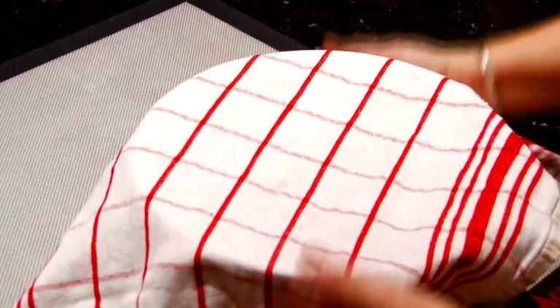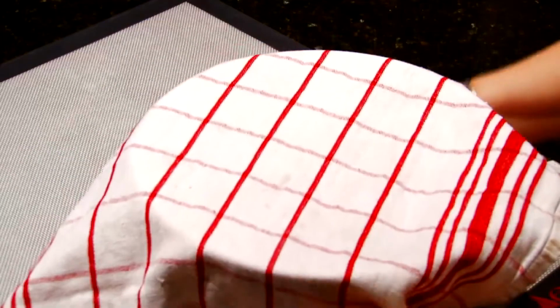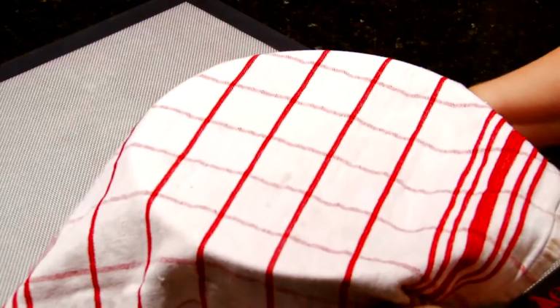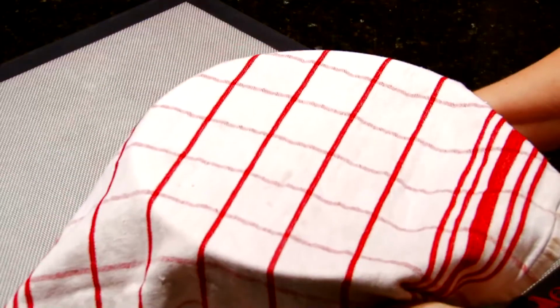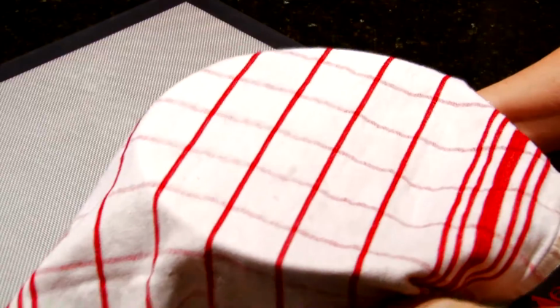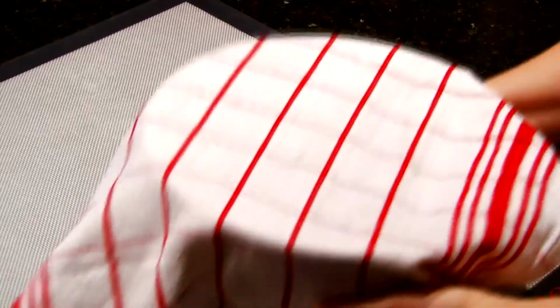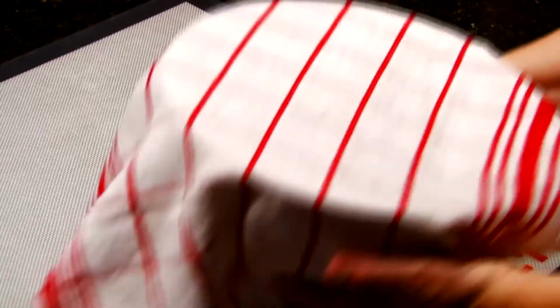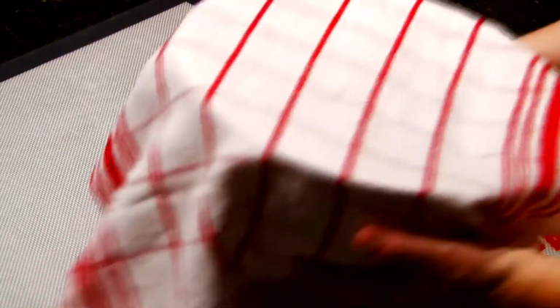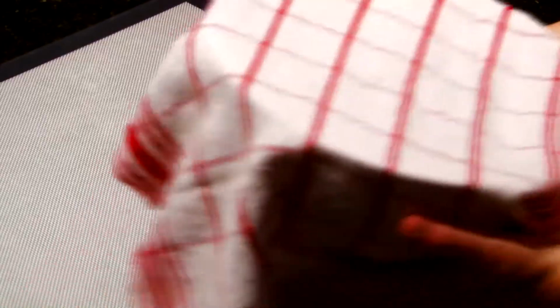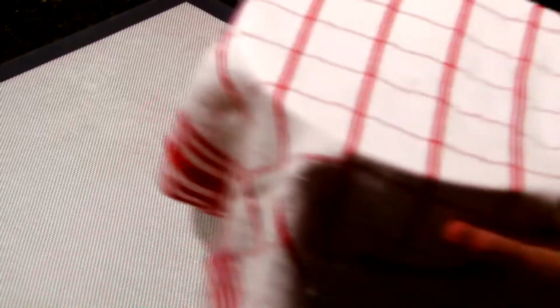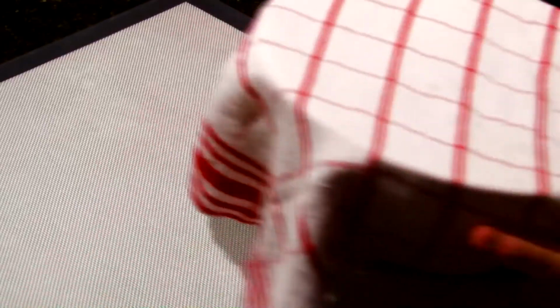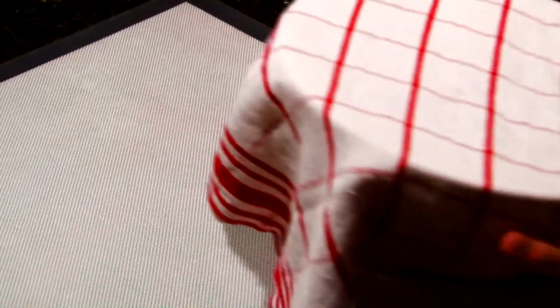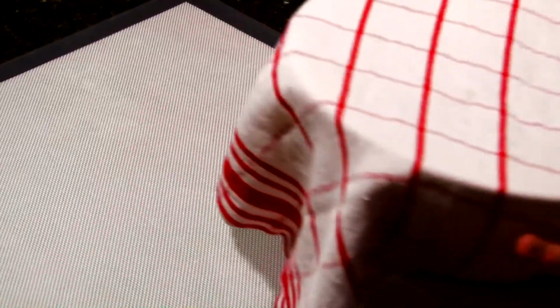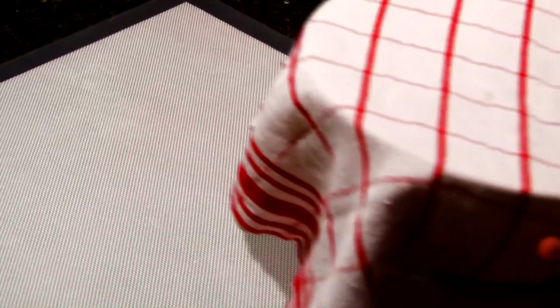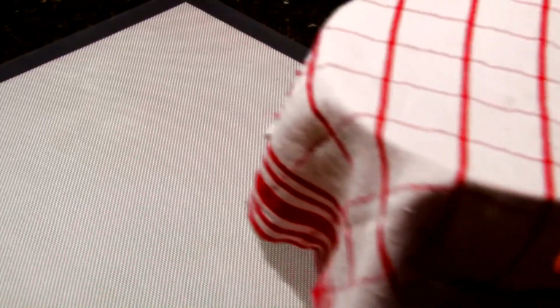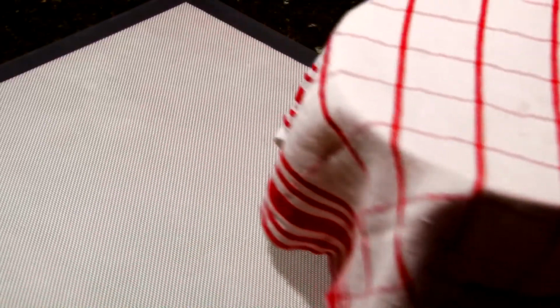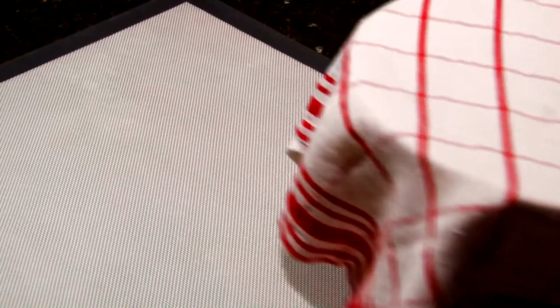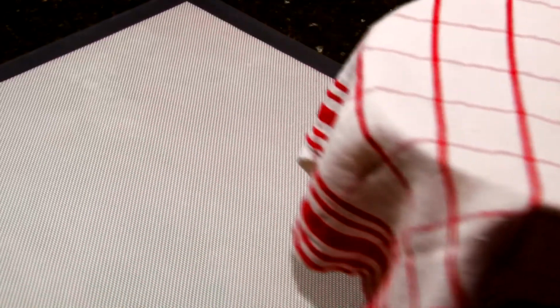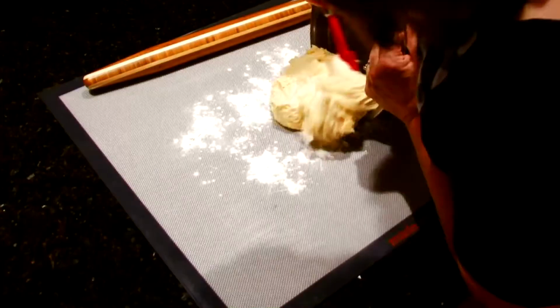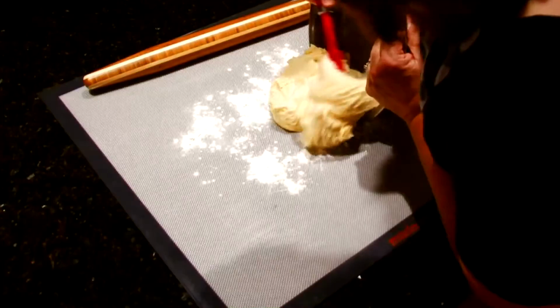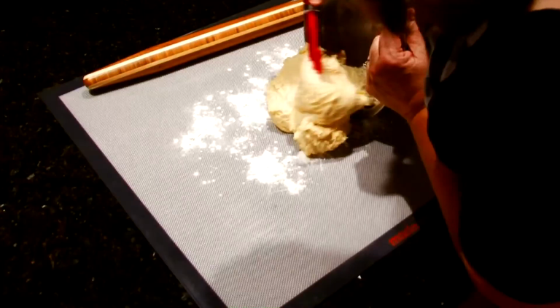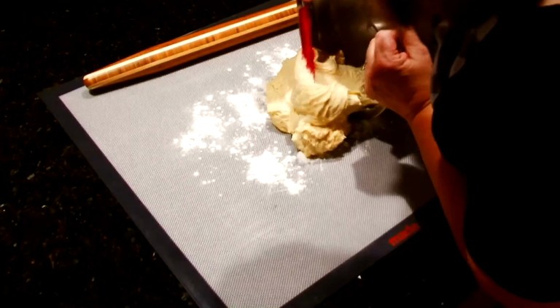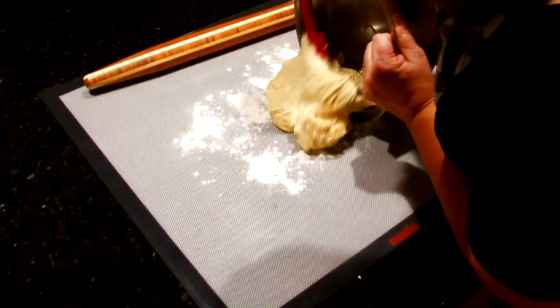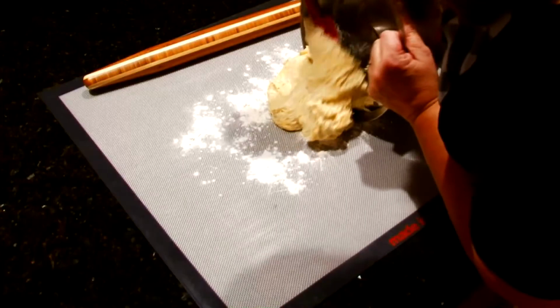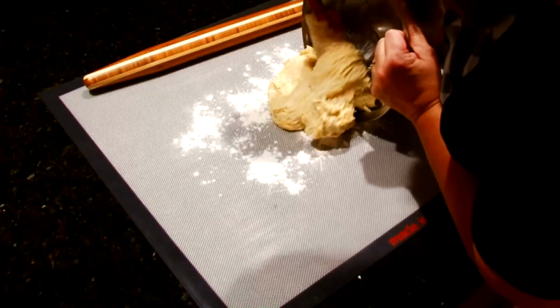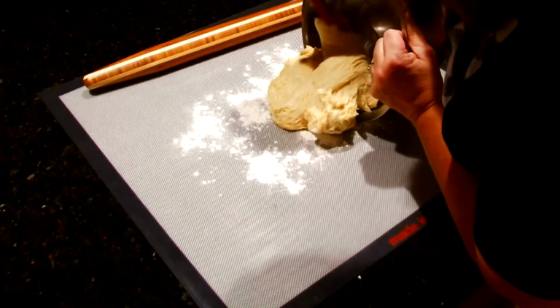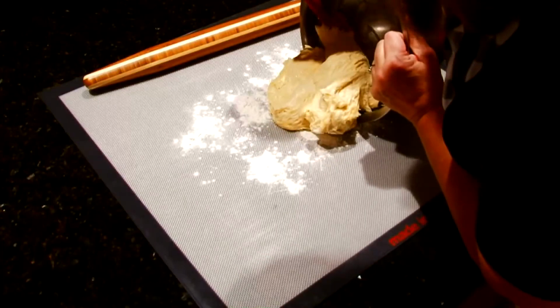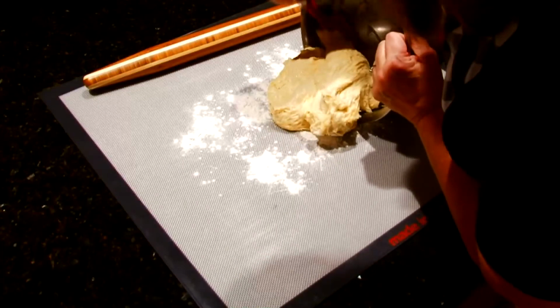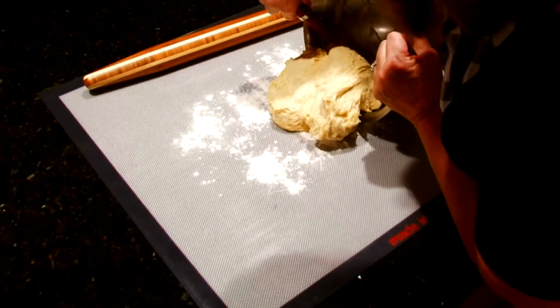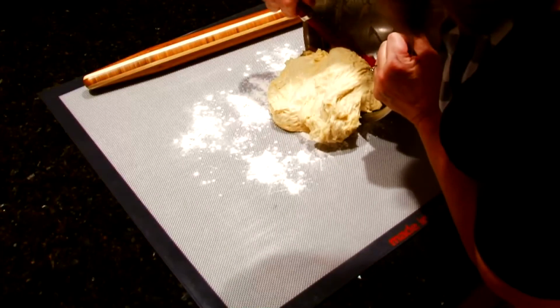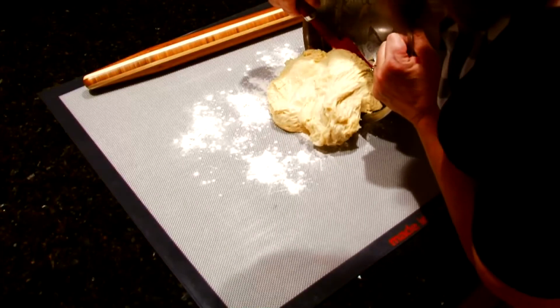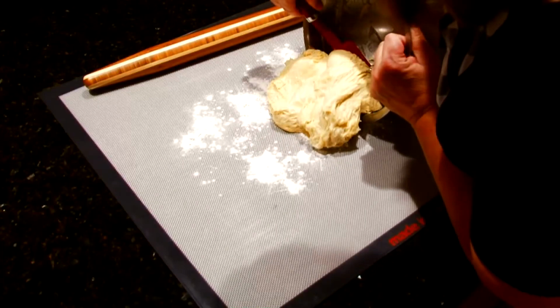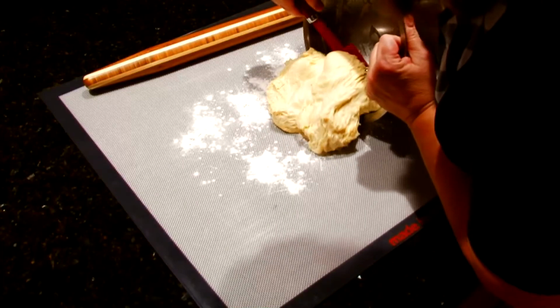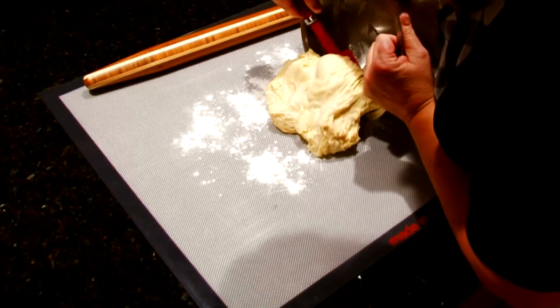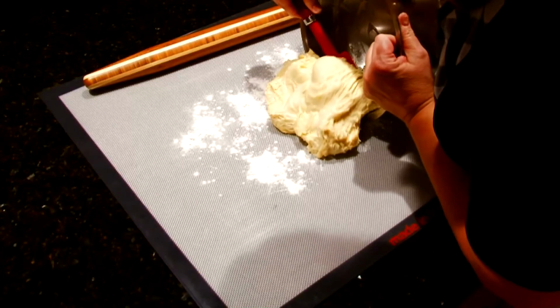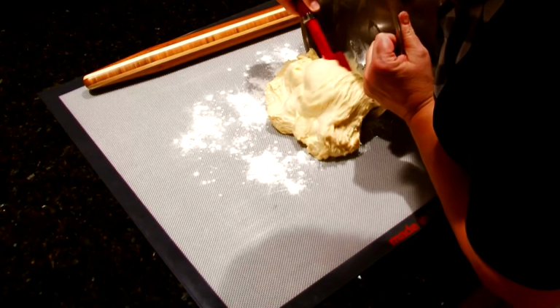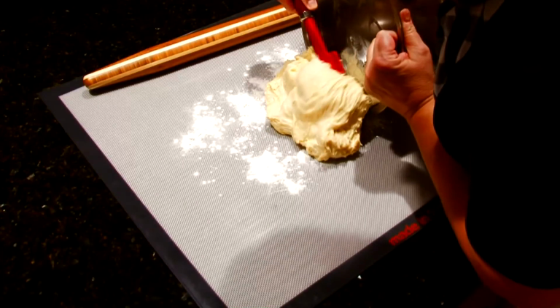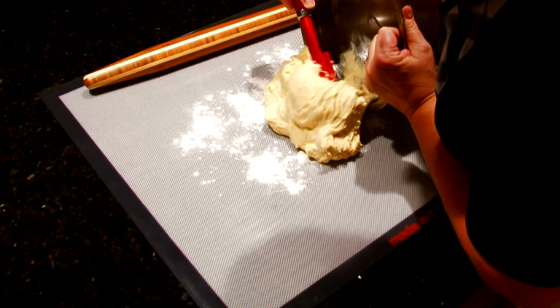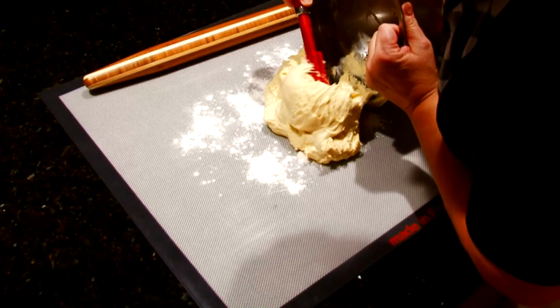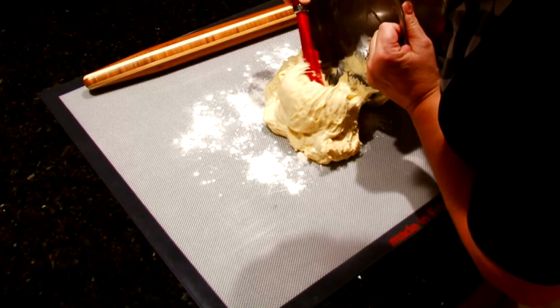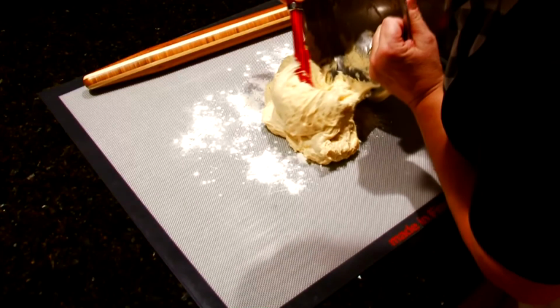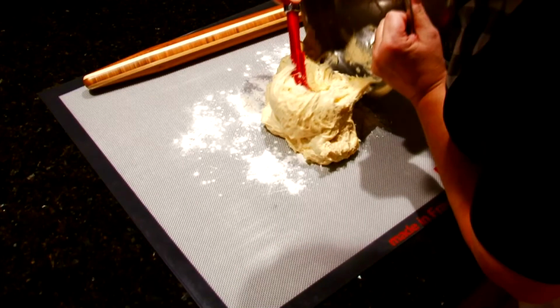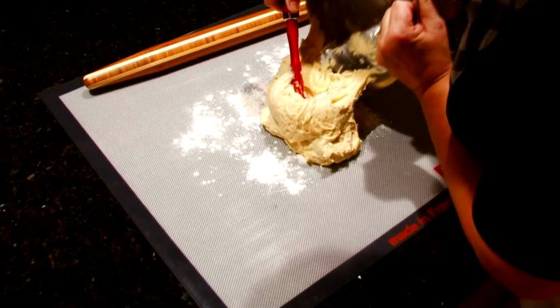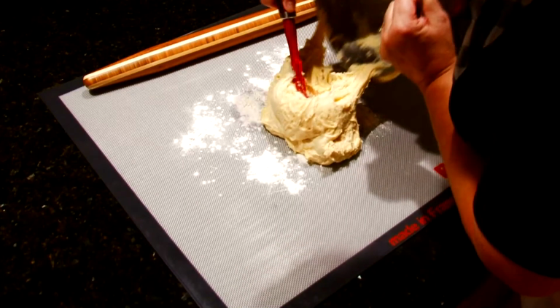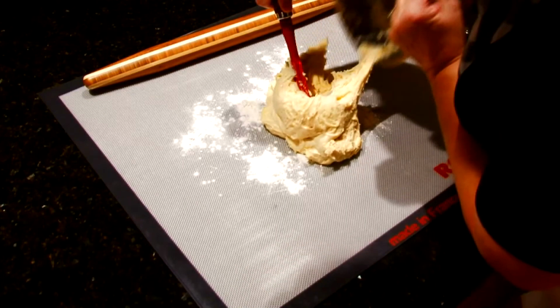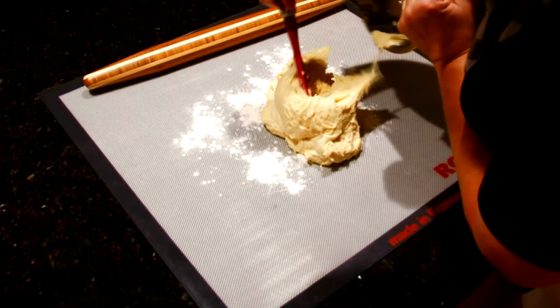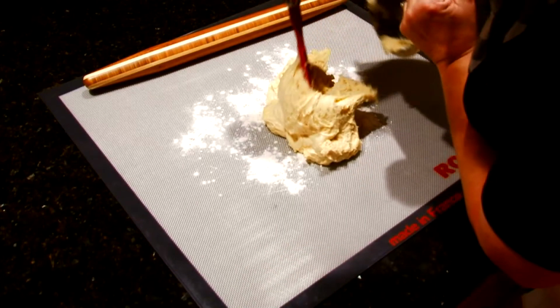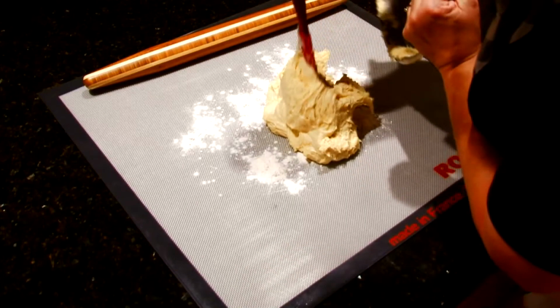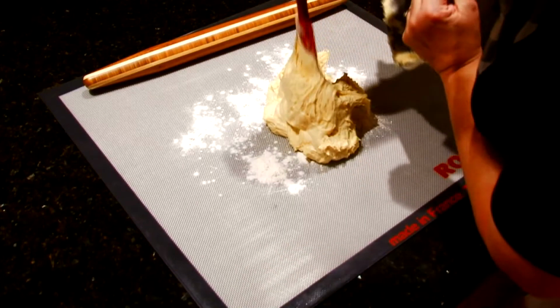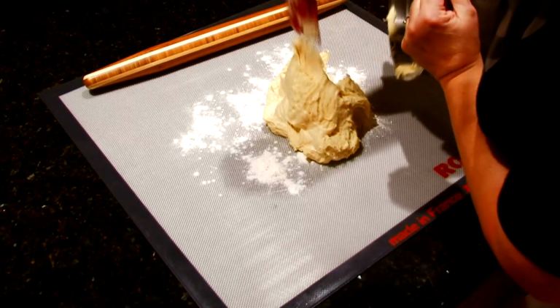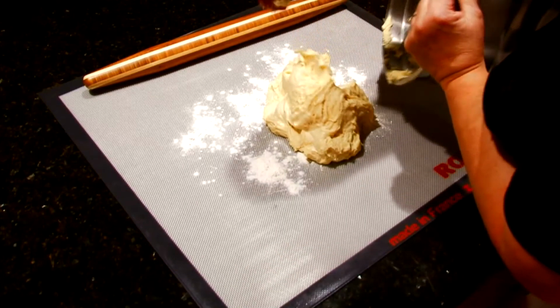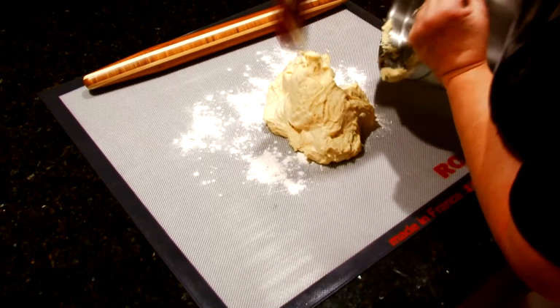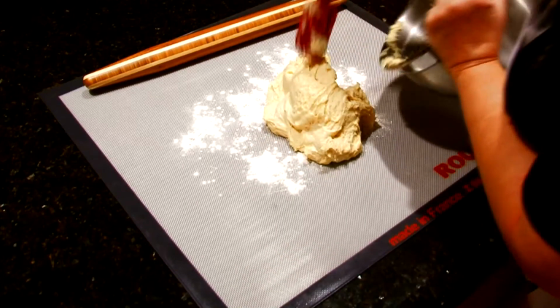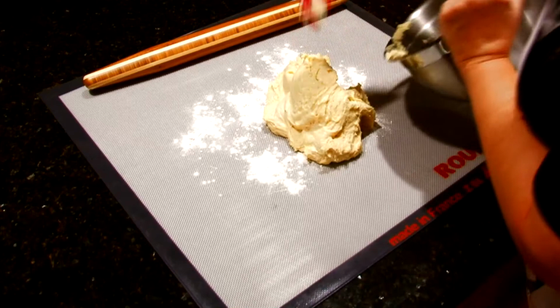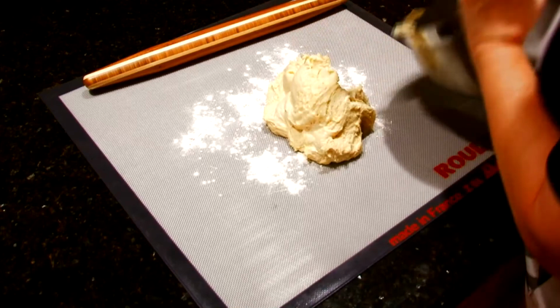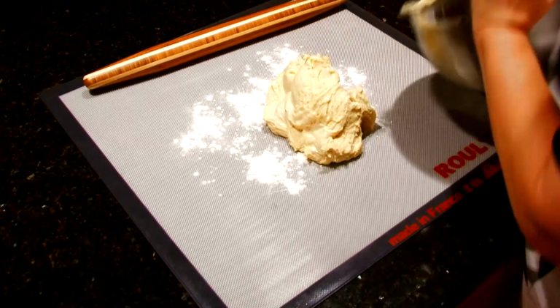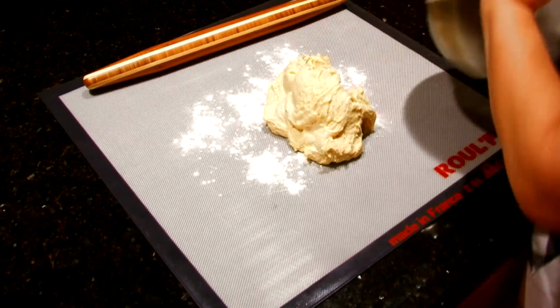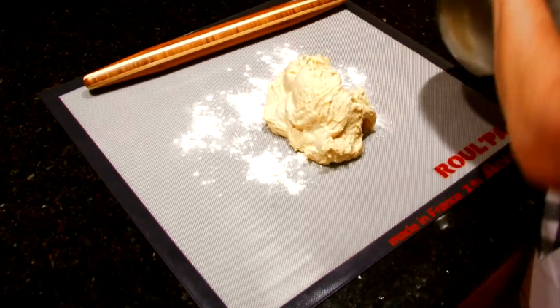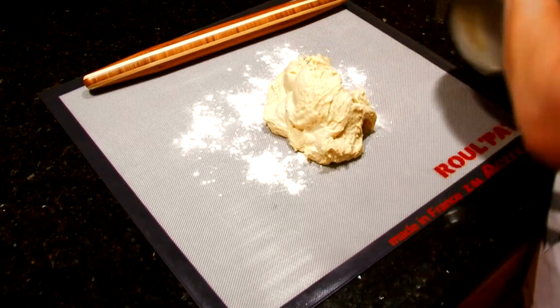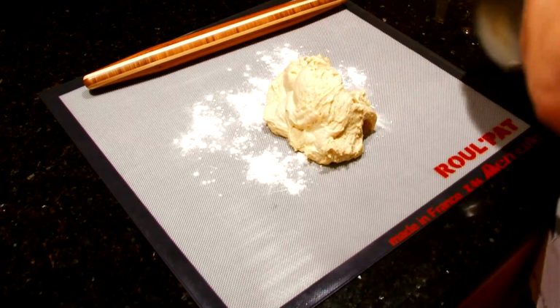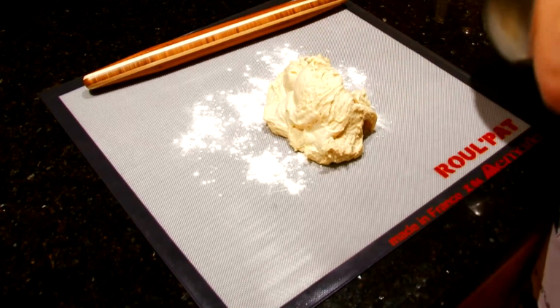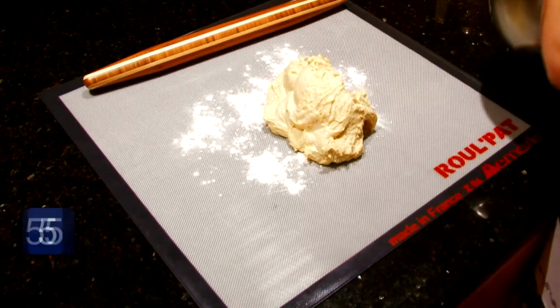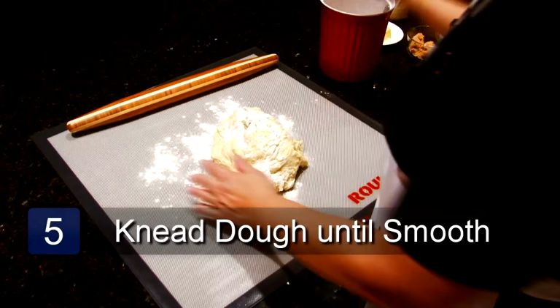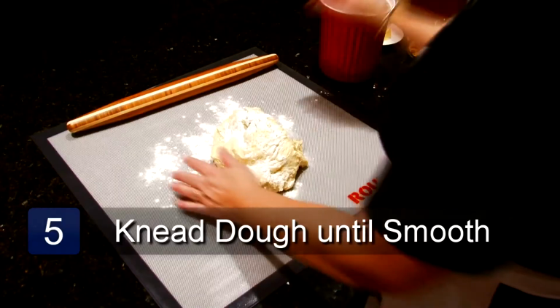After the dough is chilled, take it out and knead it a little bit with some flour, and then proceed to form your rolls.